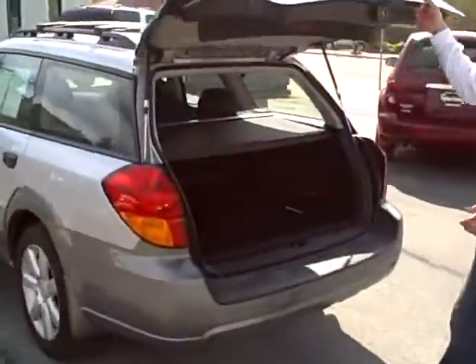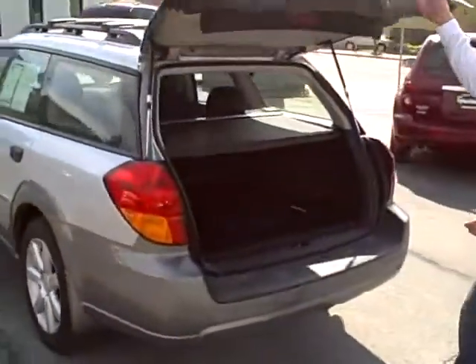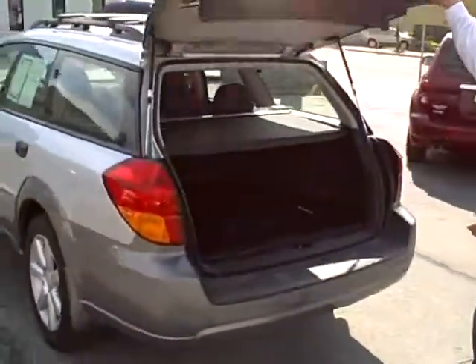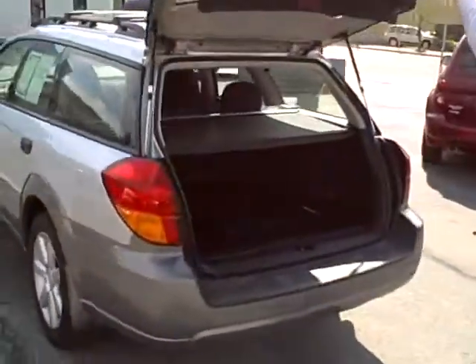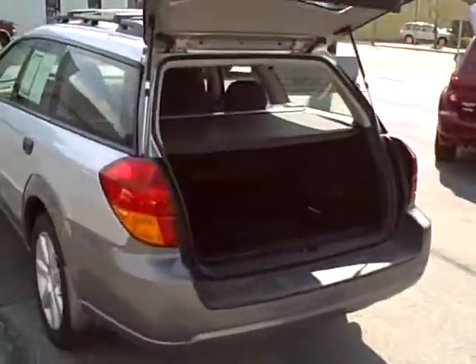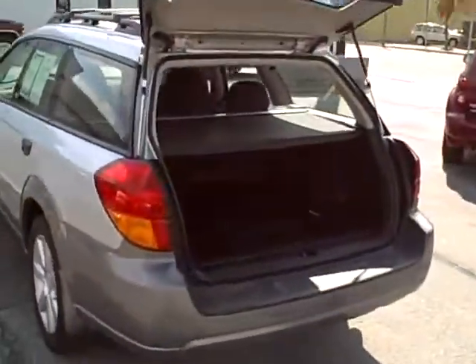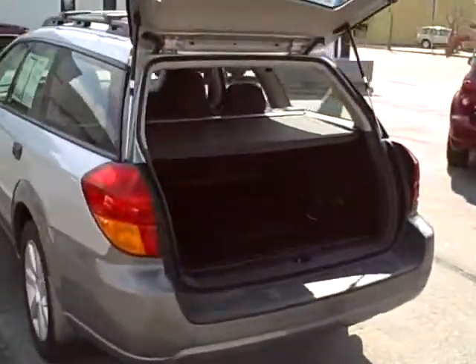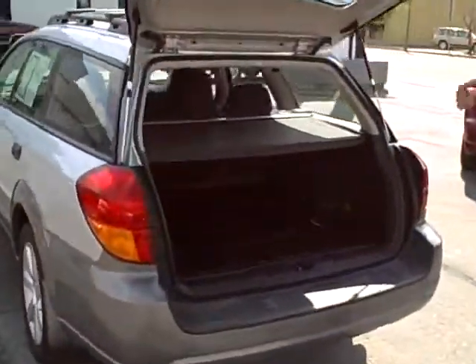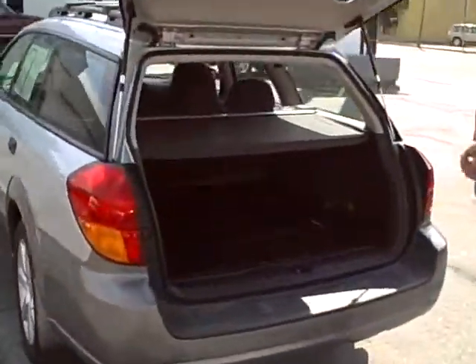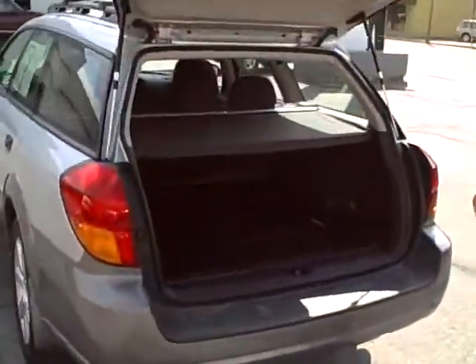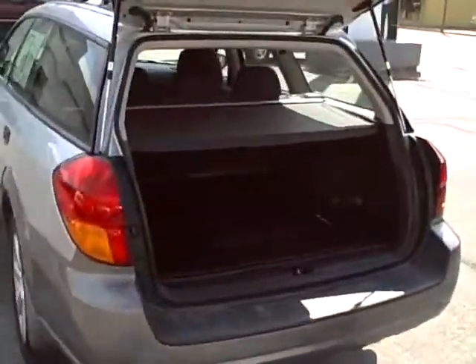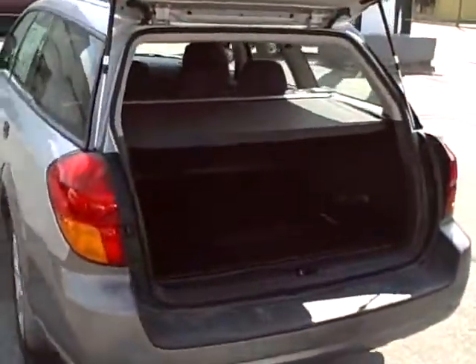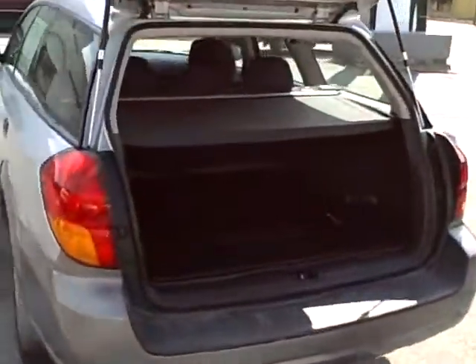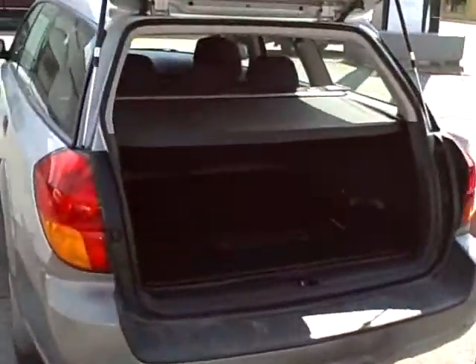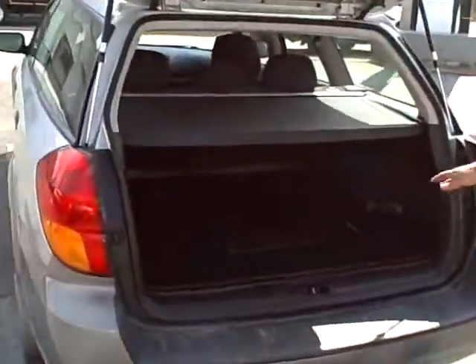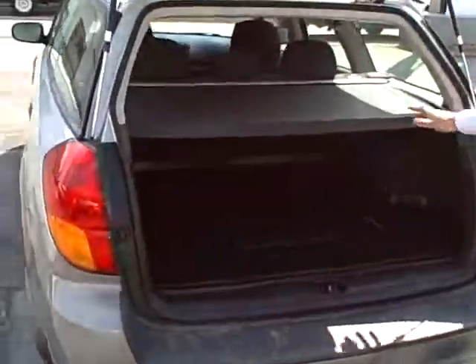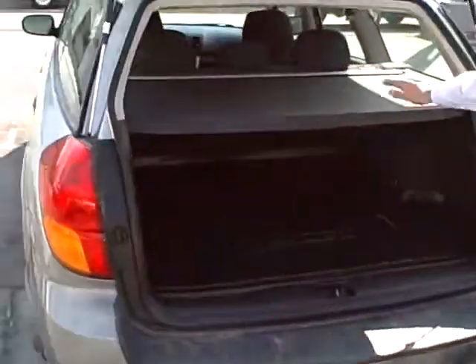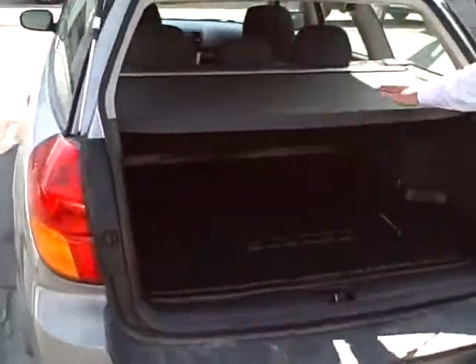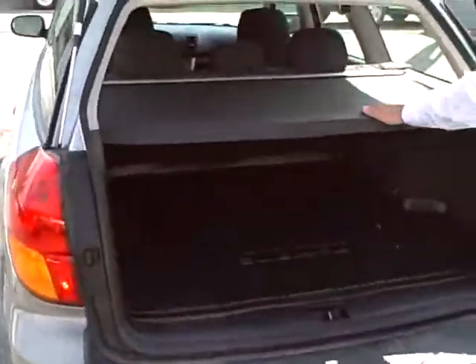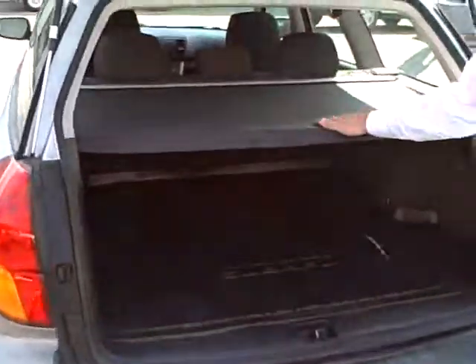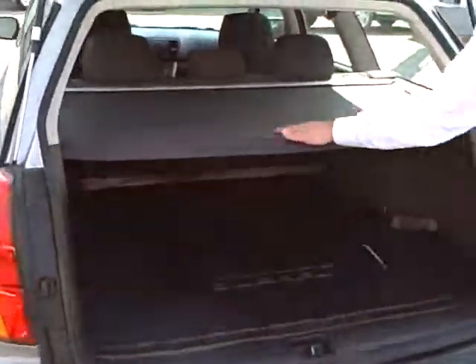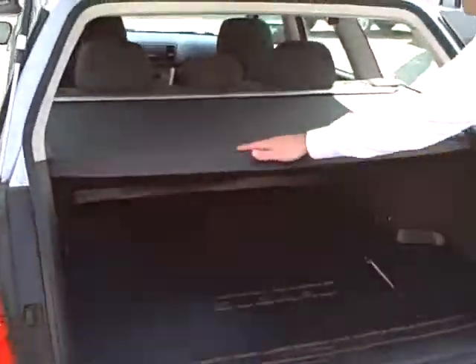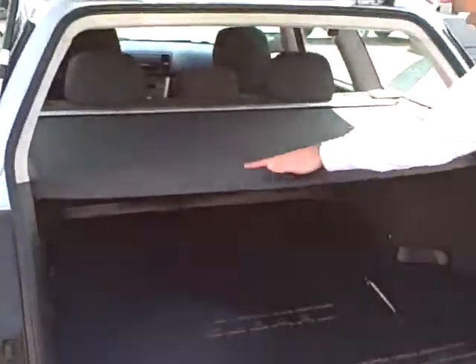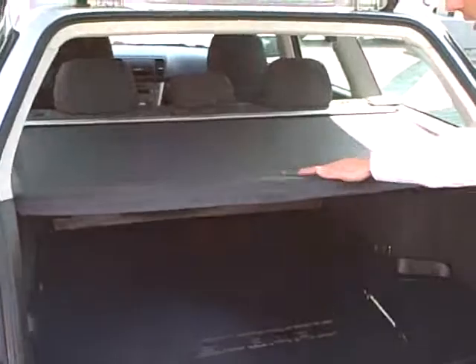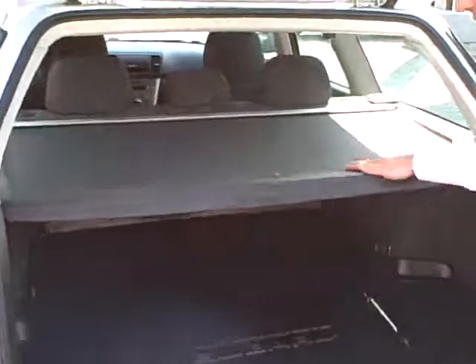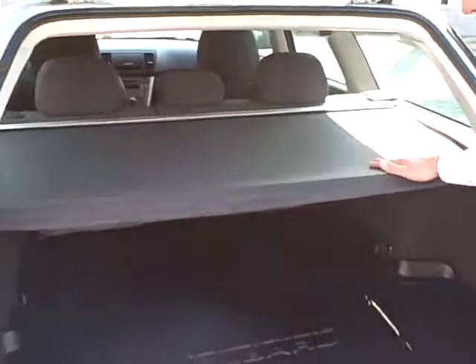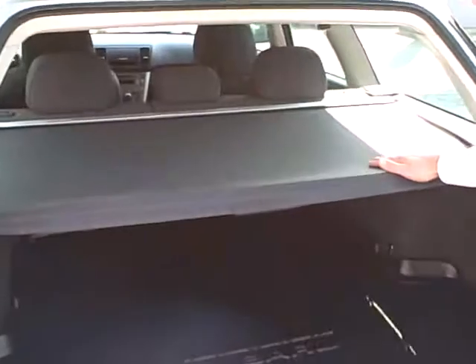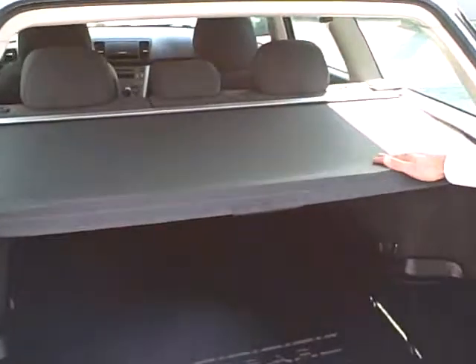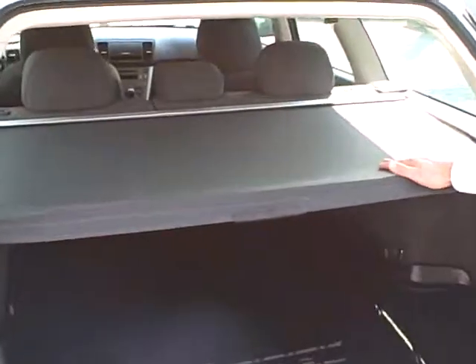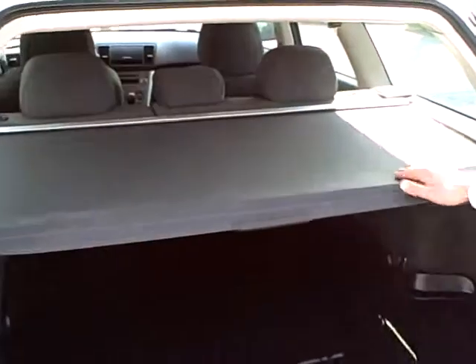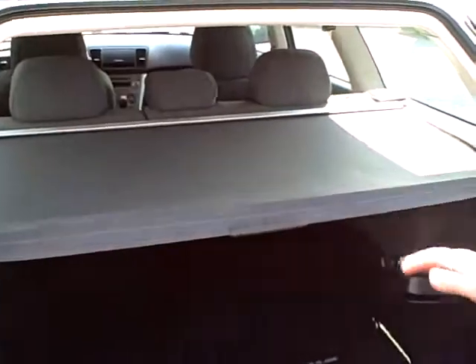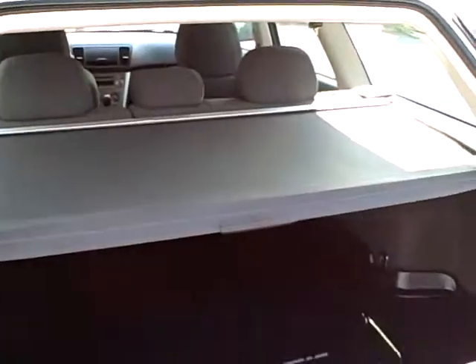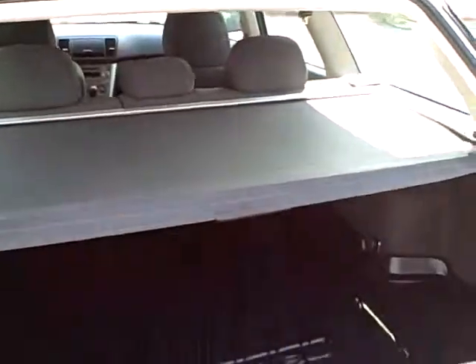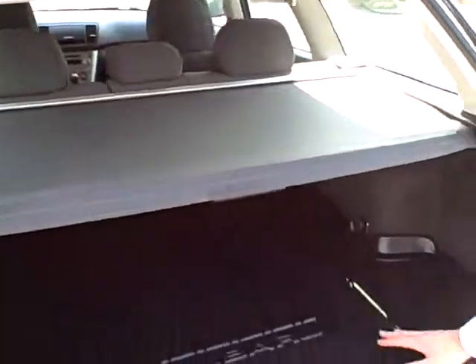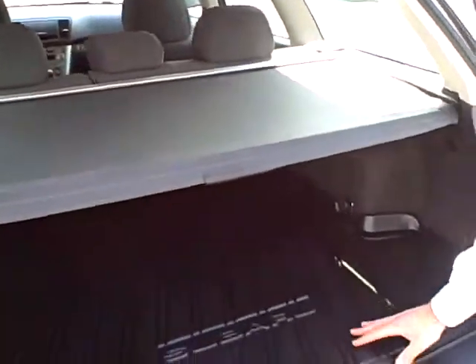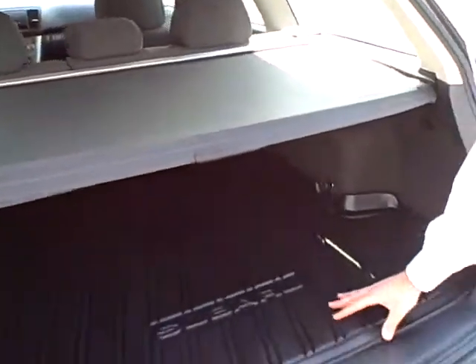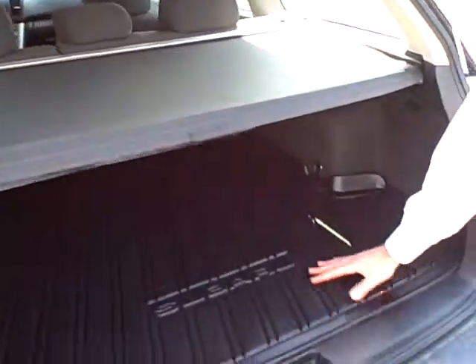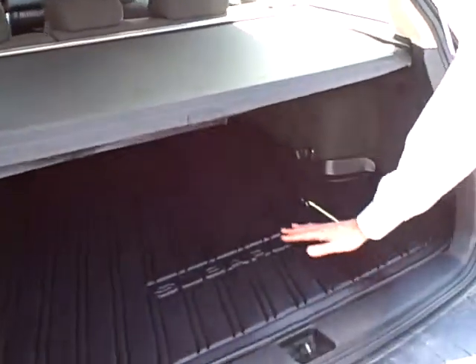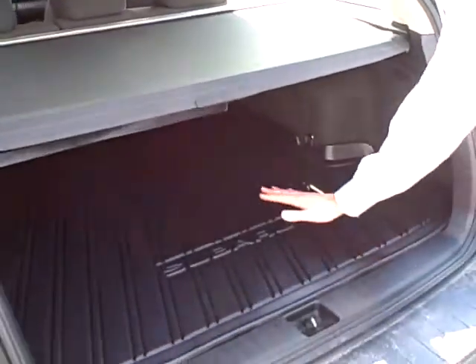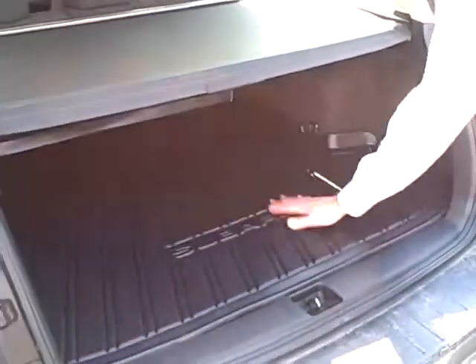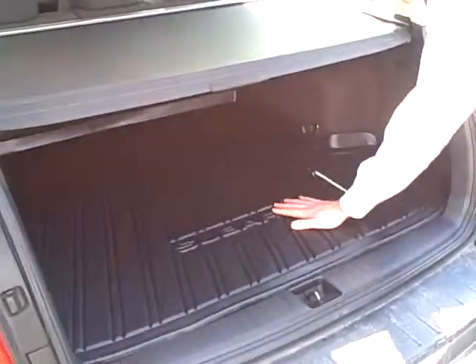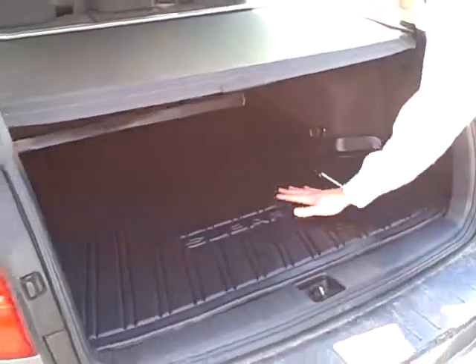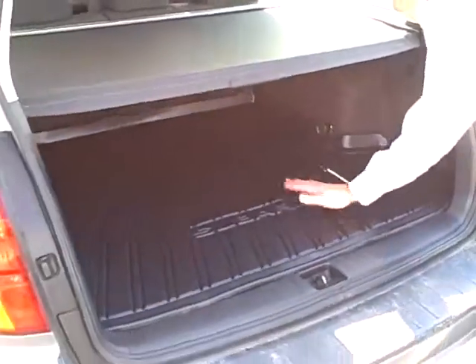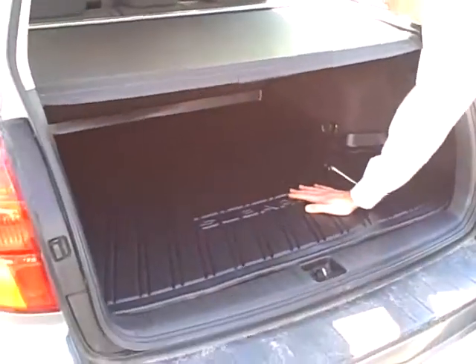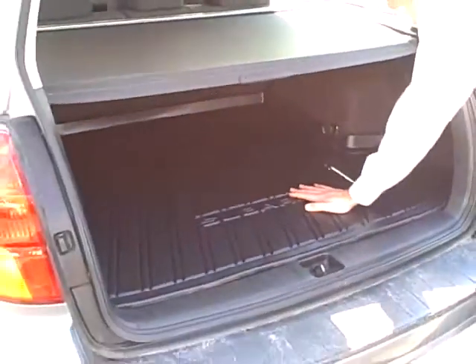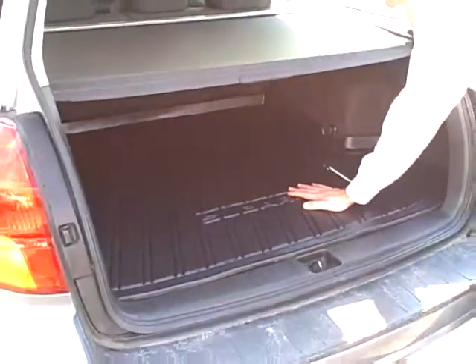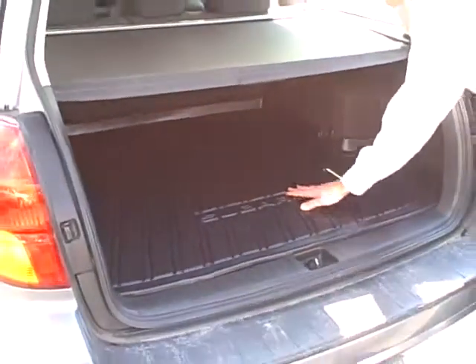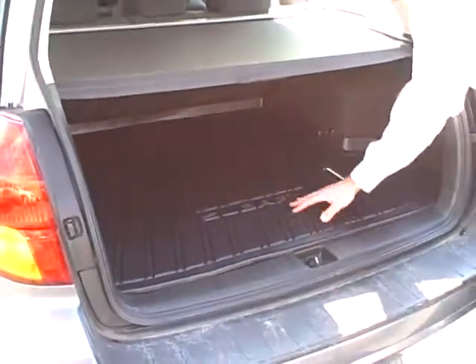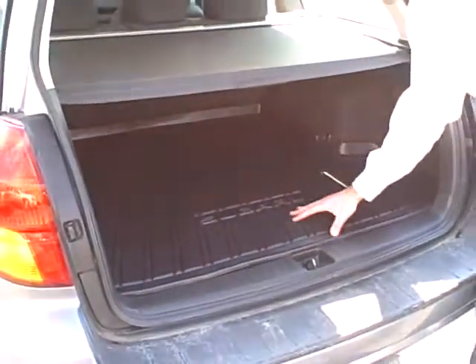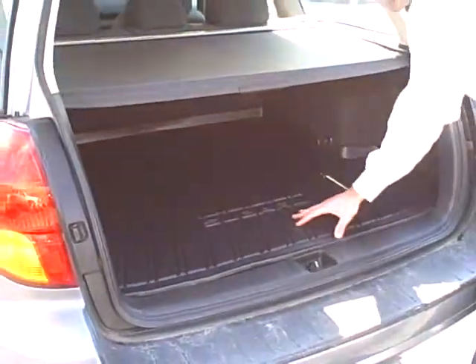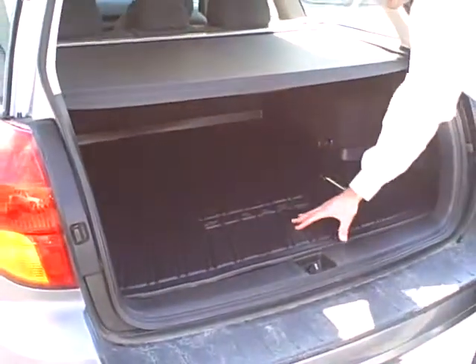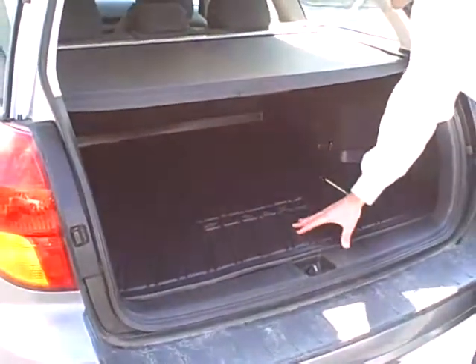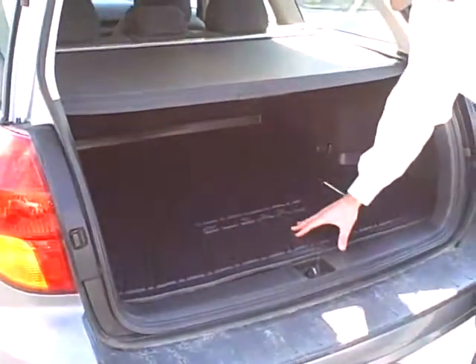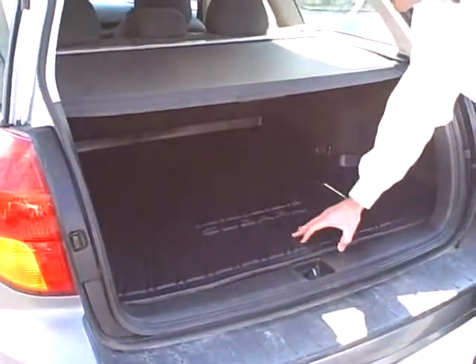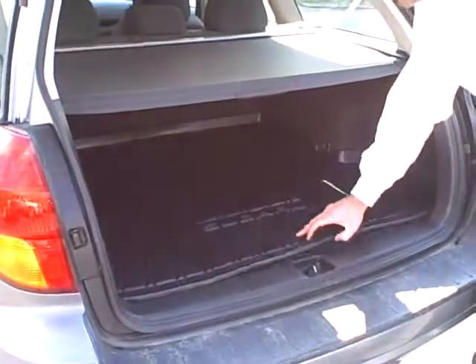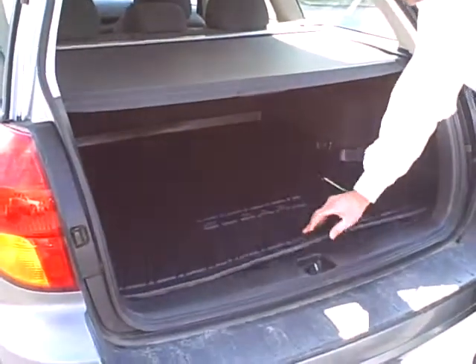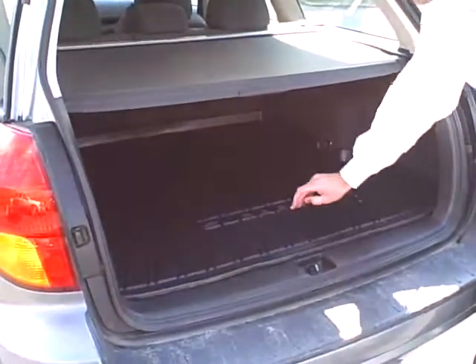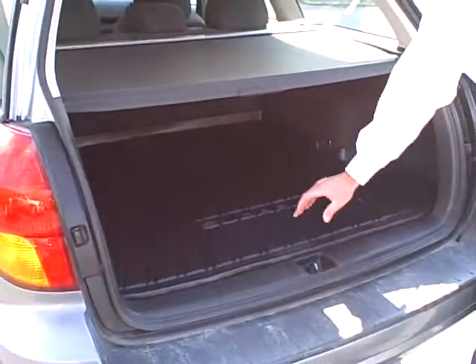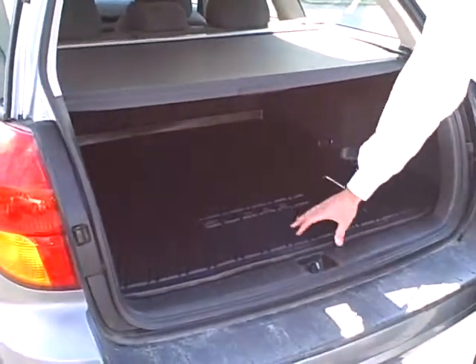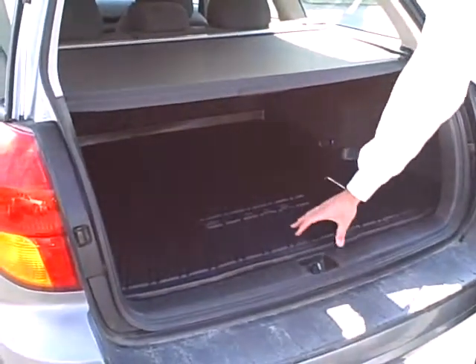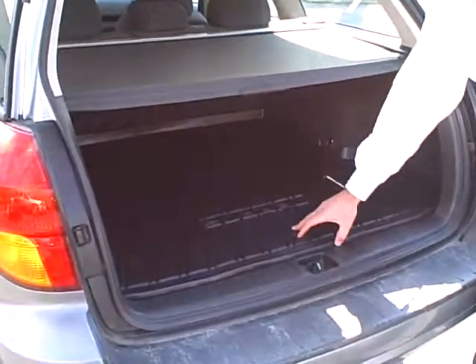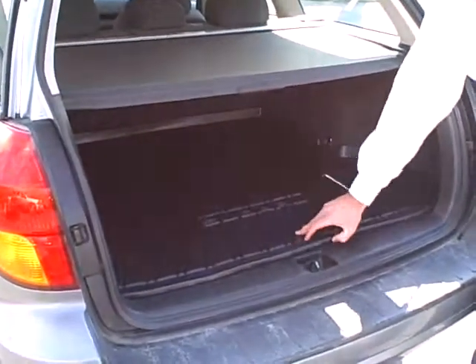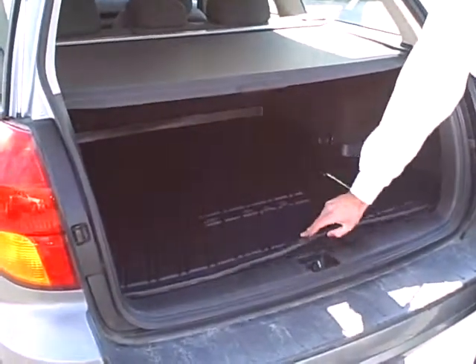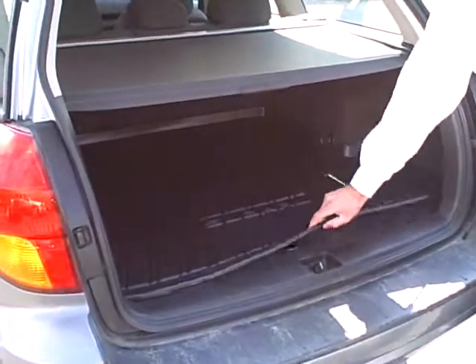Looking into the rear cargo area, you can see I have an overhead cargo shade on it, as well as a good durable surface for the plastic cargo area cover.